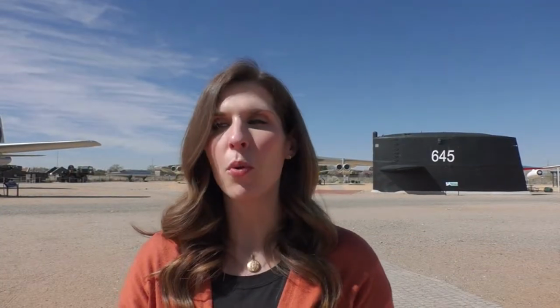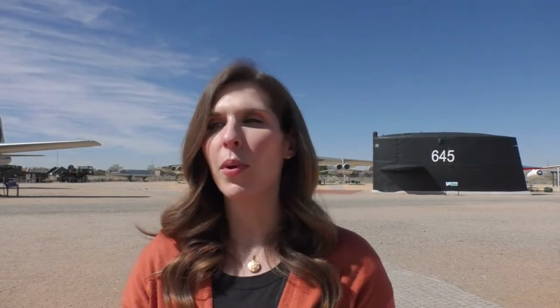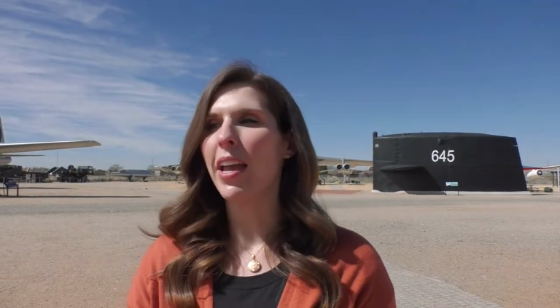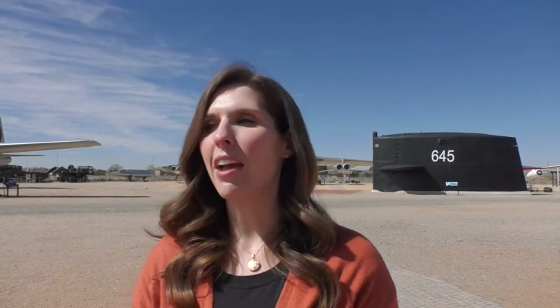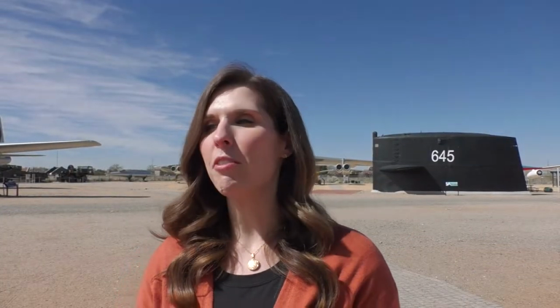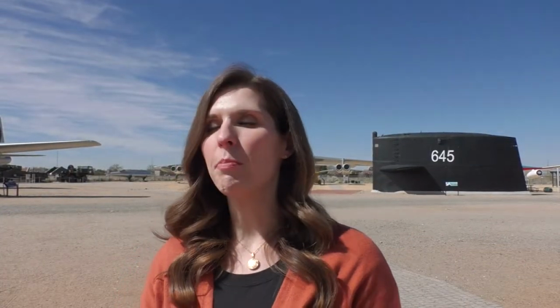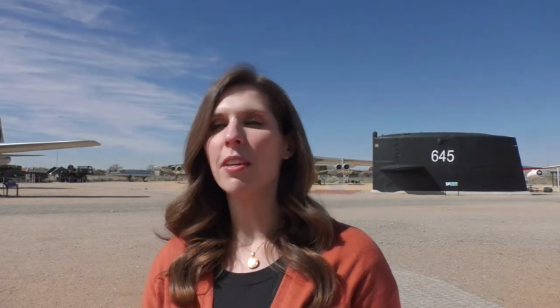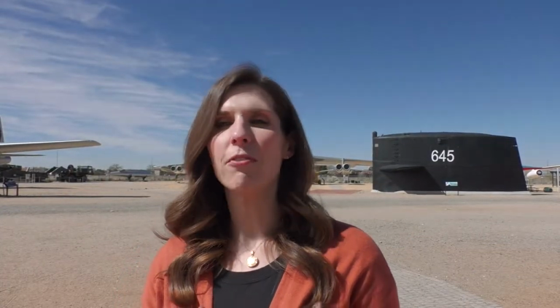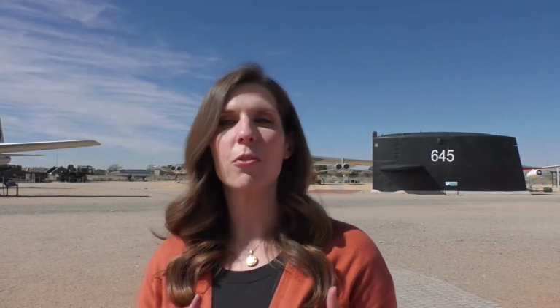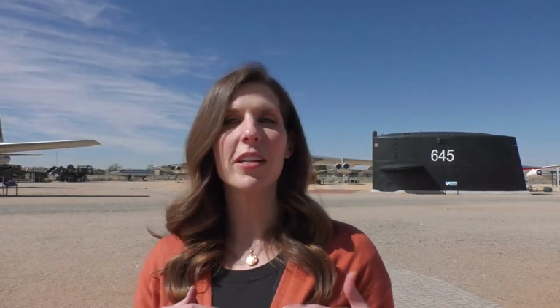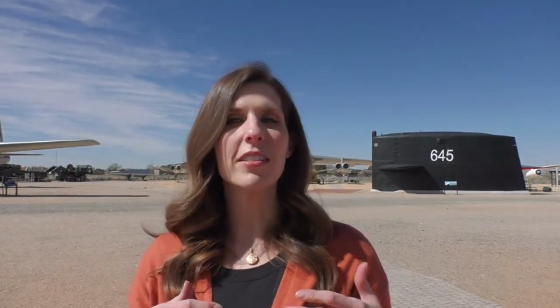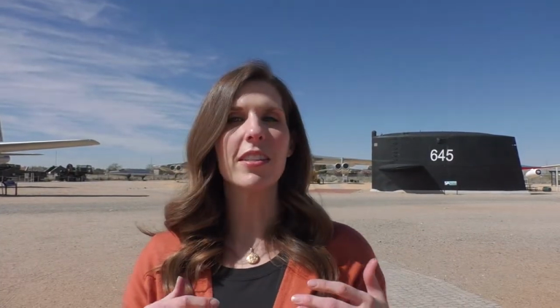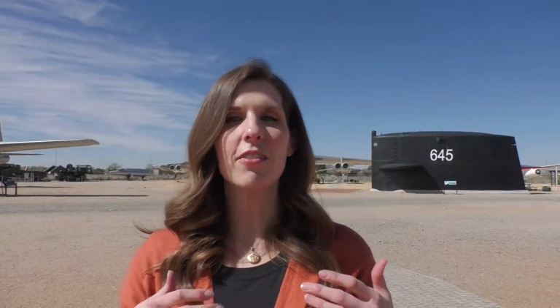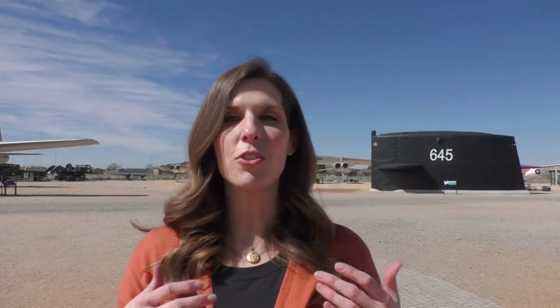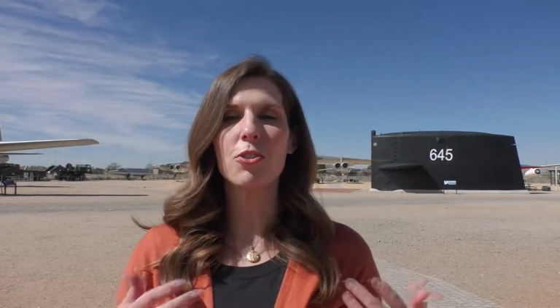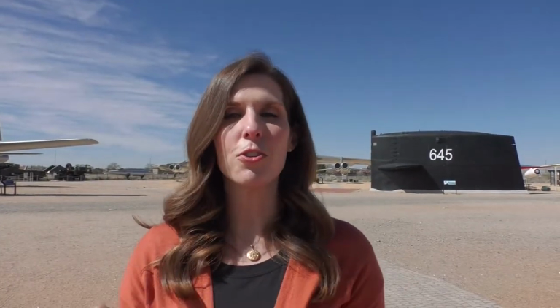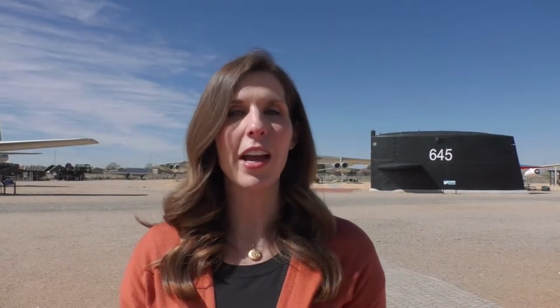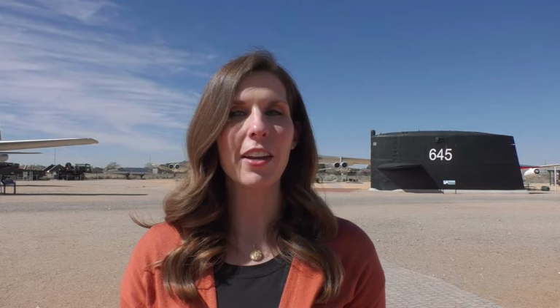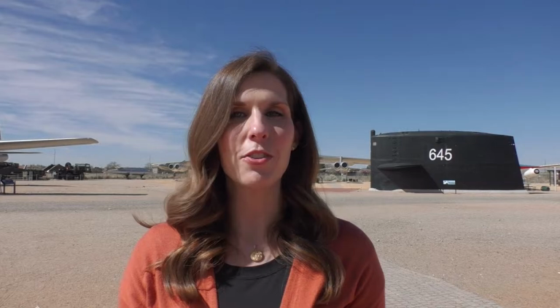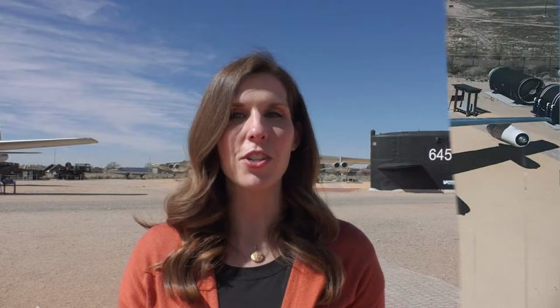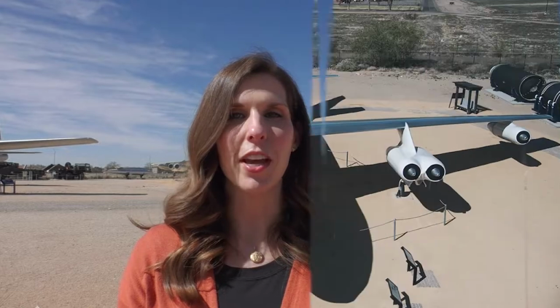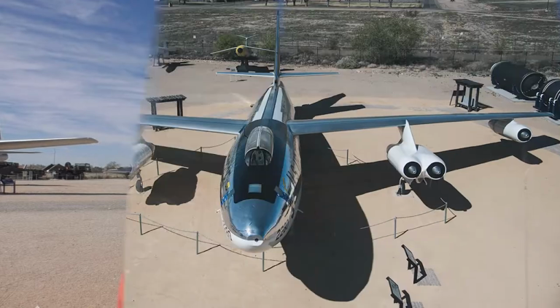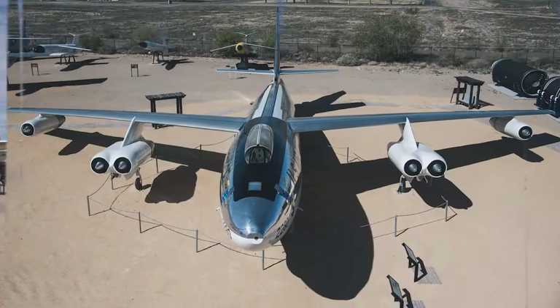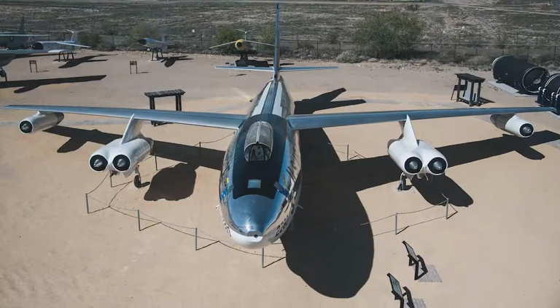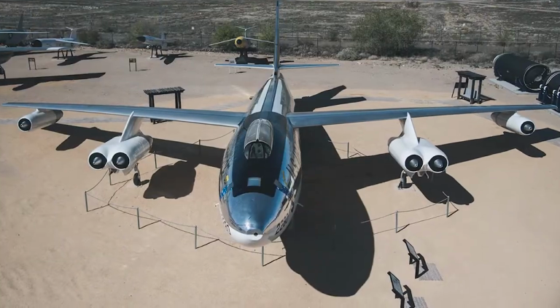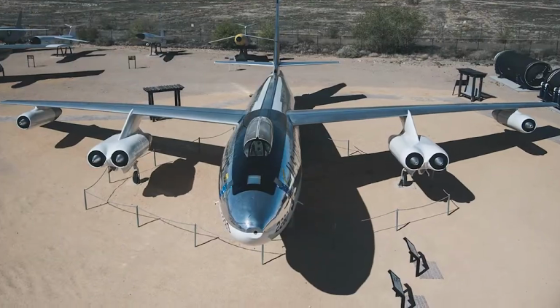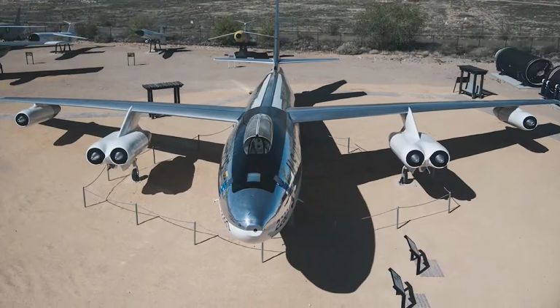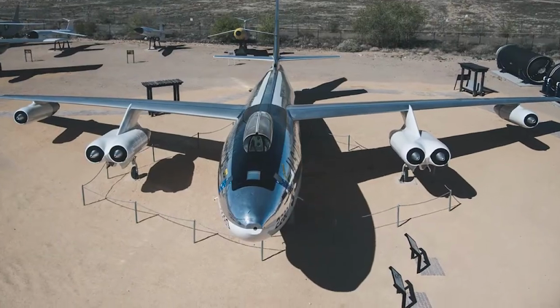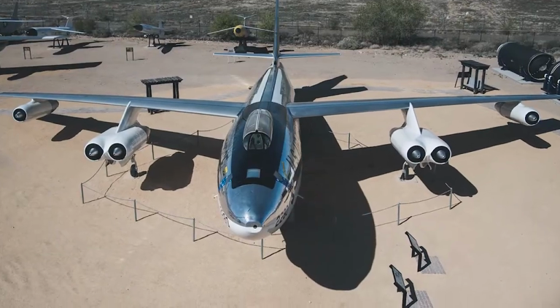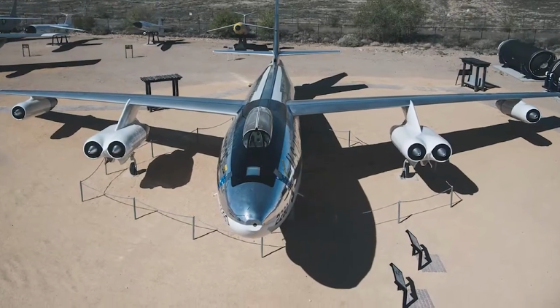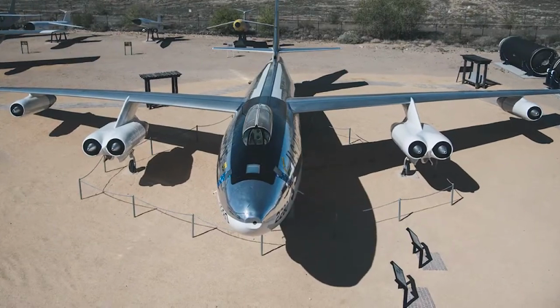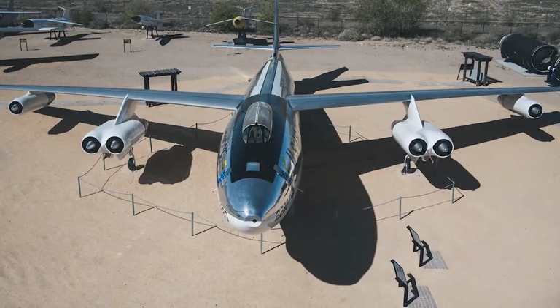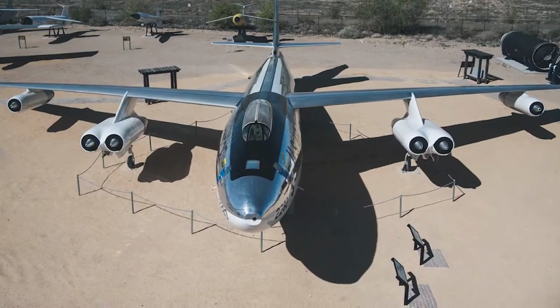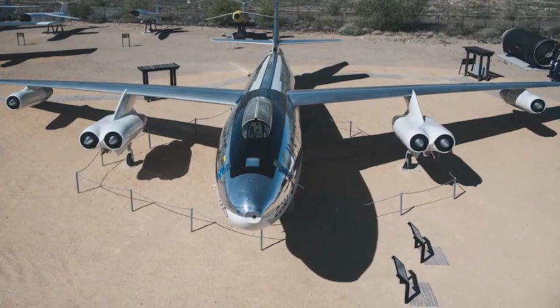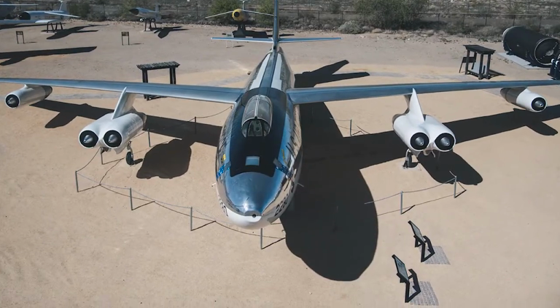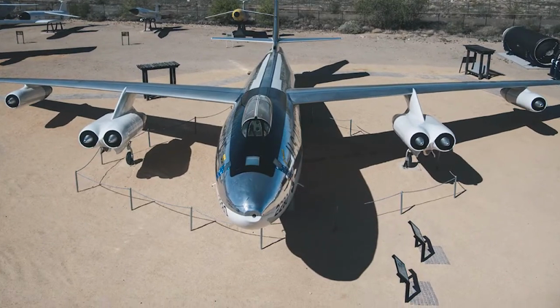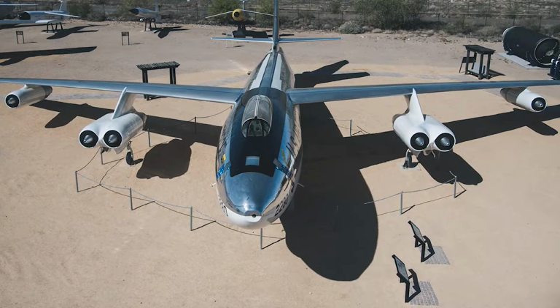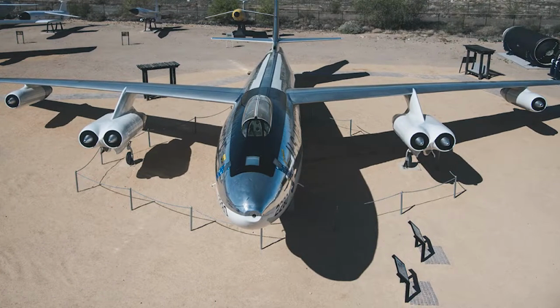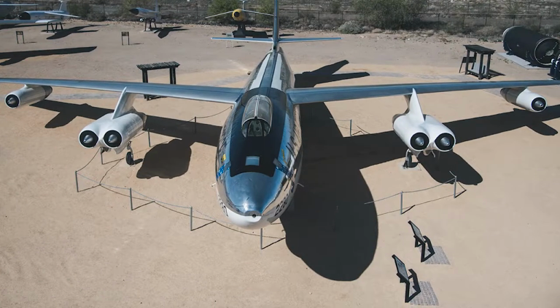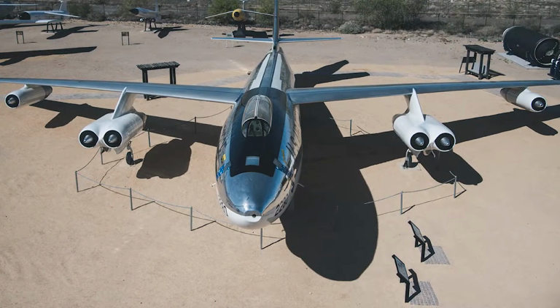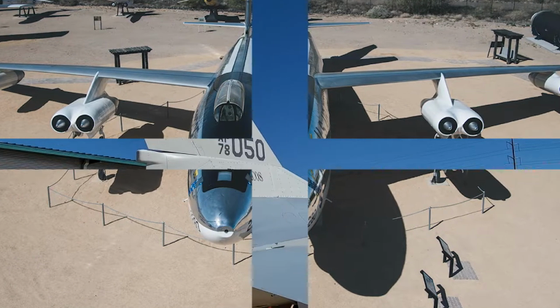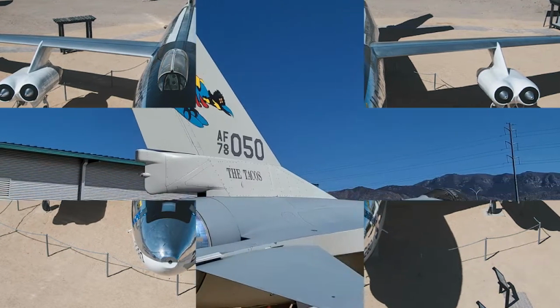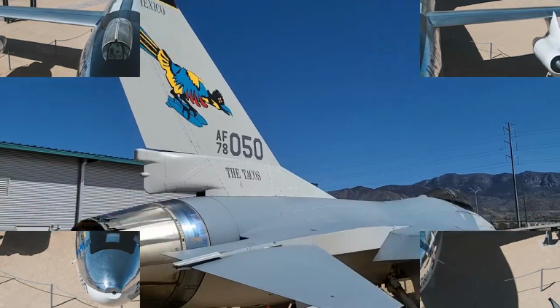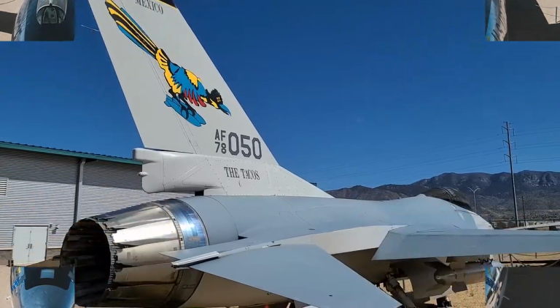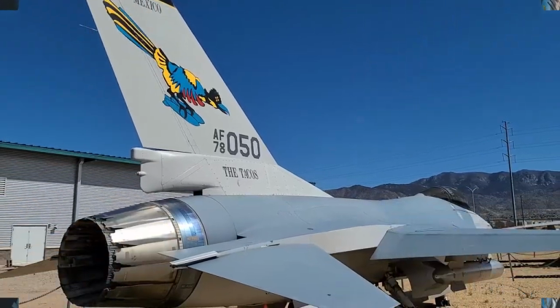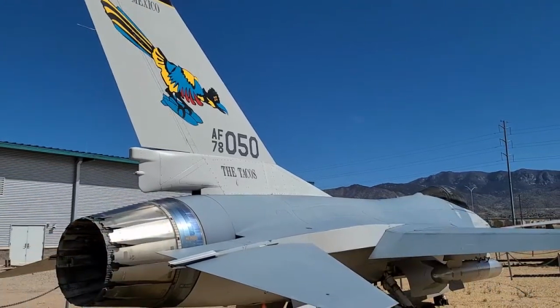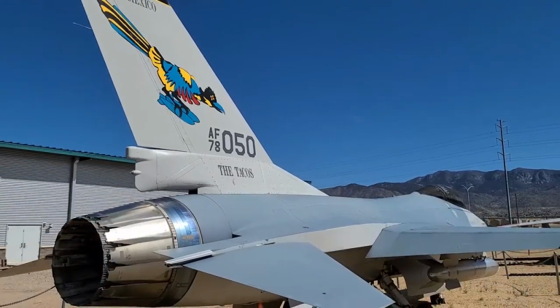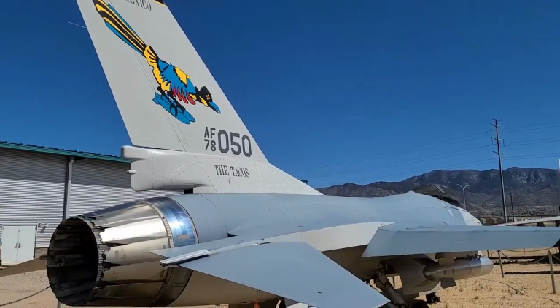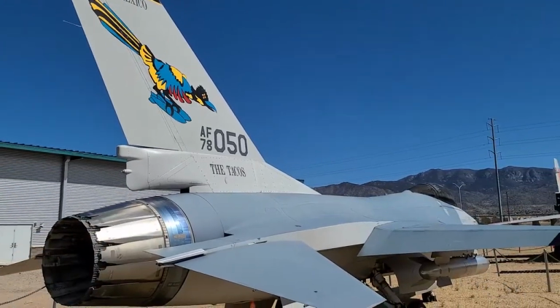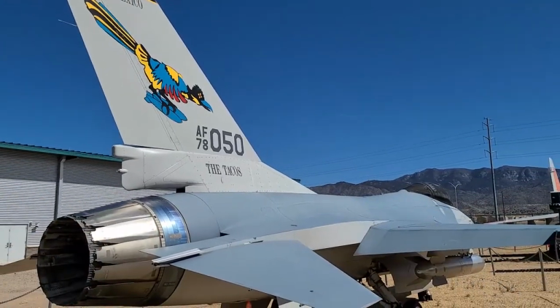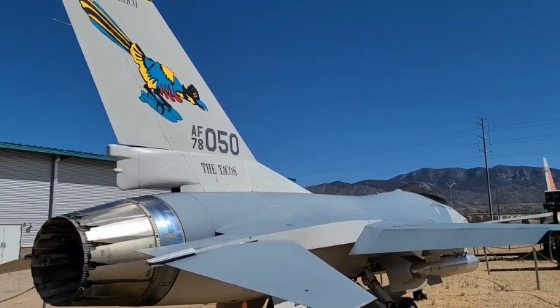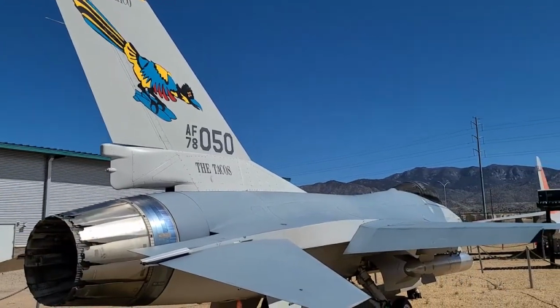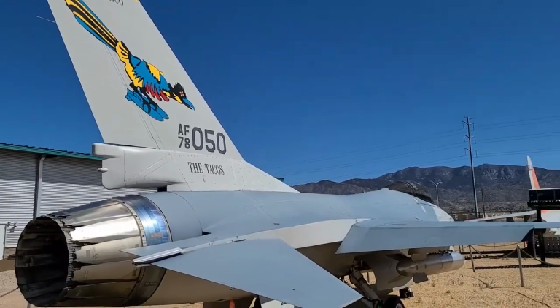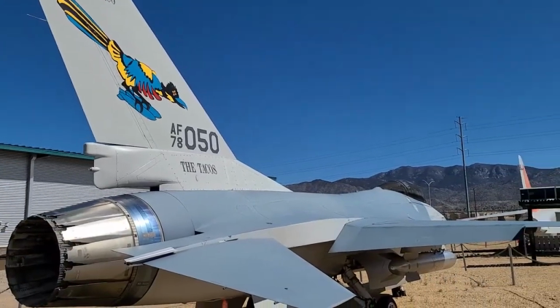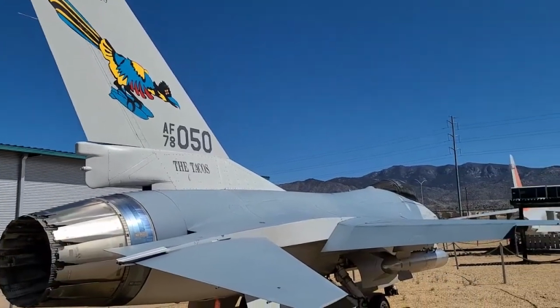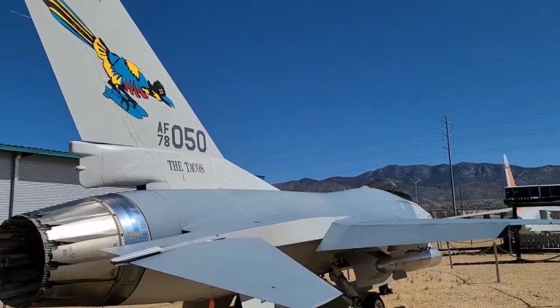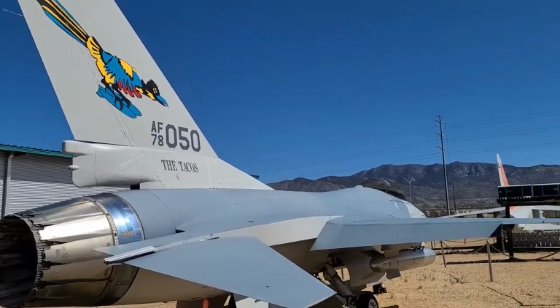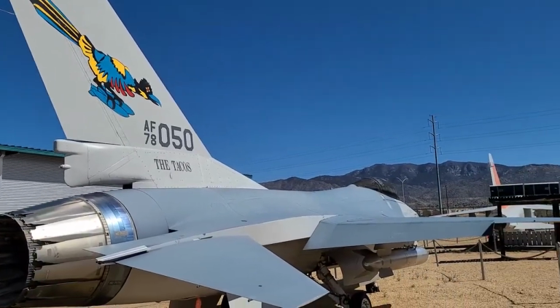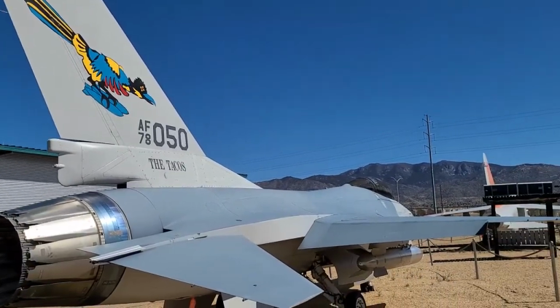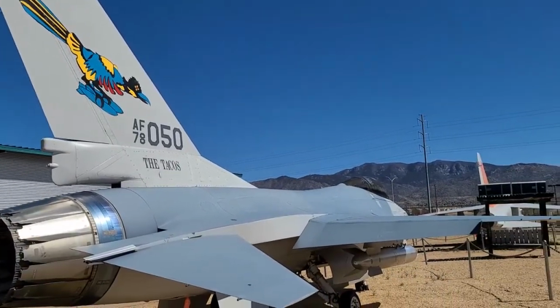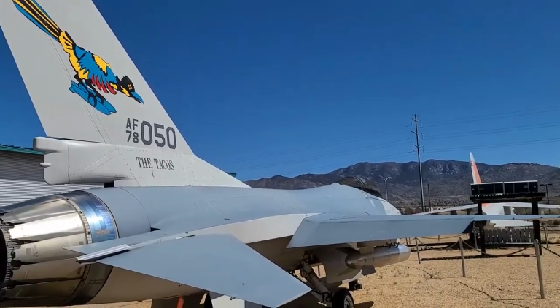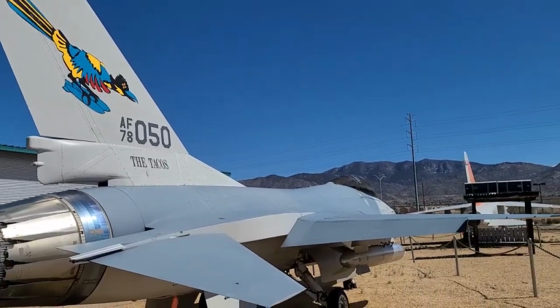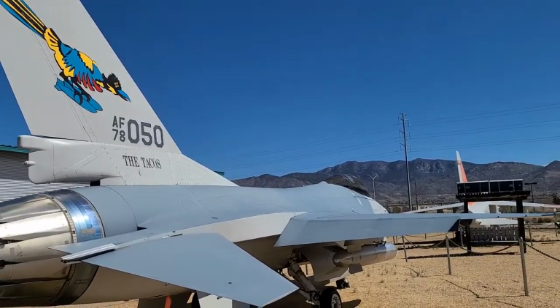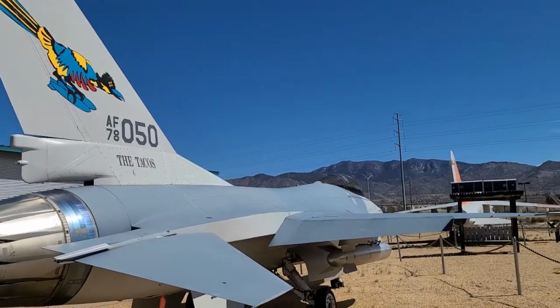We also have a B-47 Stratojet, an F-16 Fighting Falcon — there are so many airplanes here.